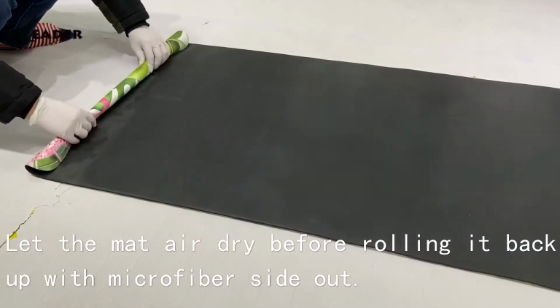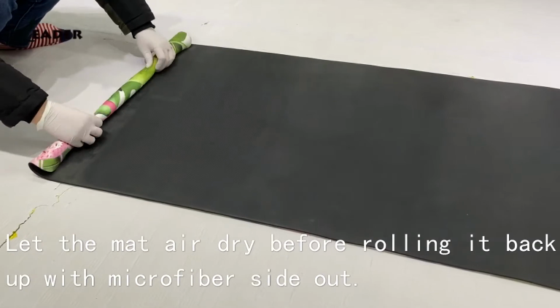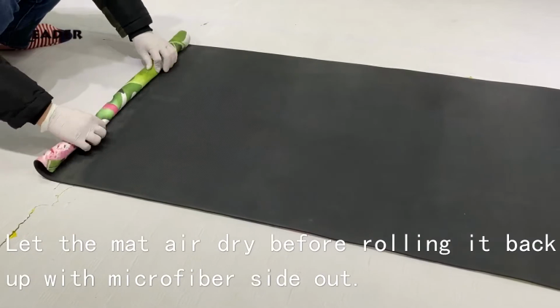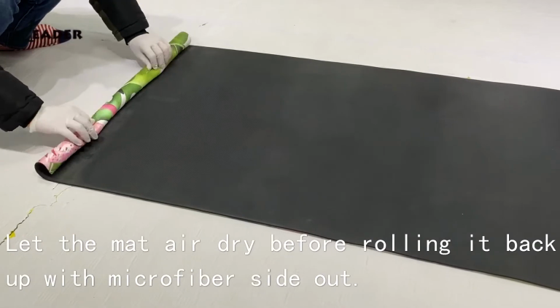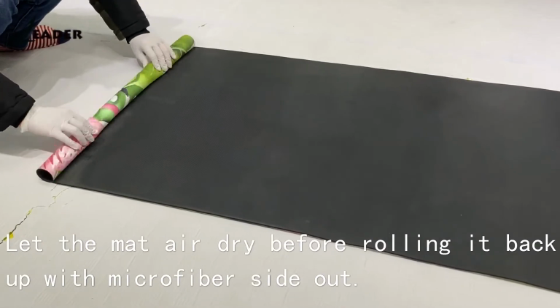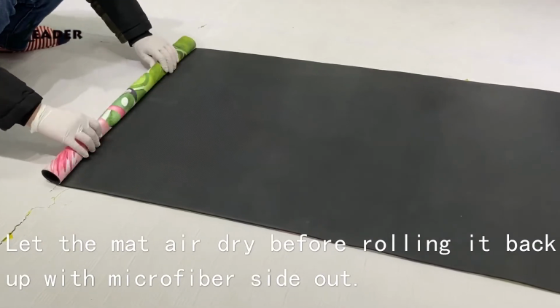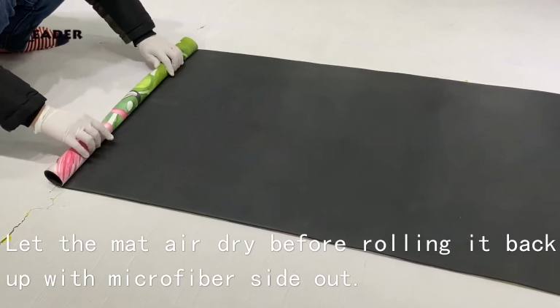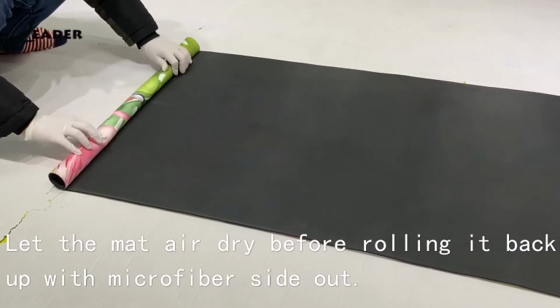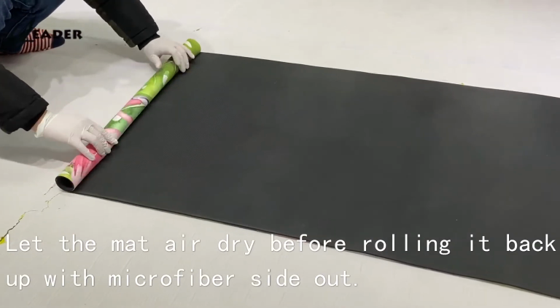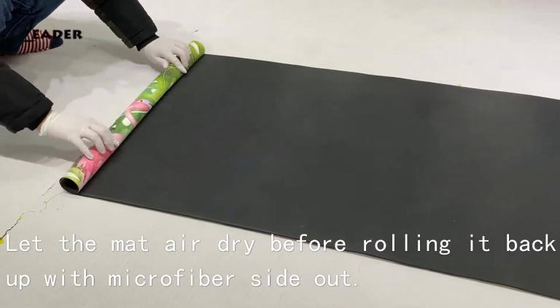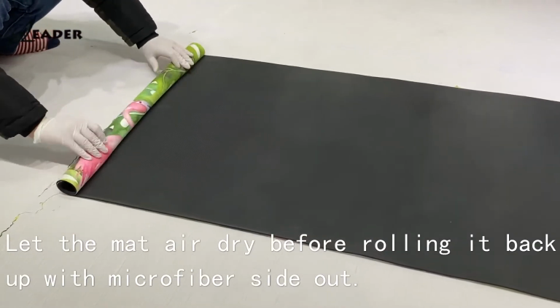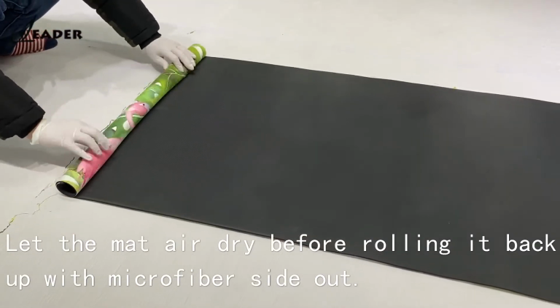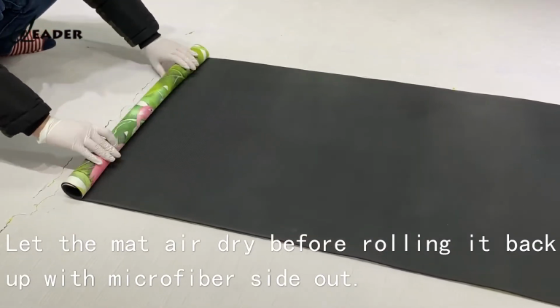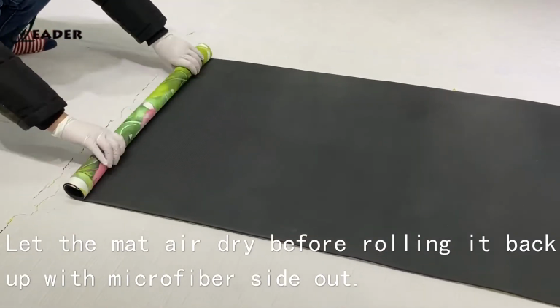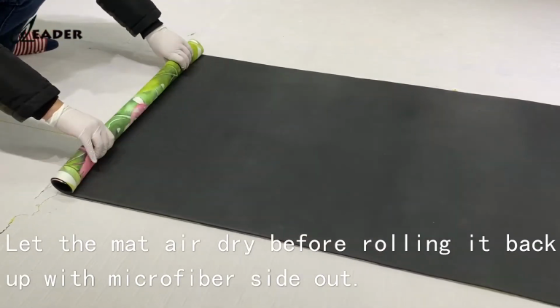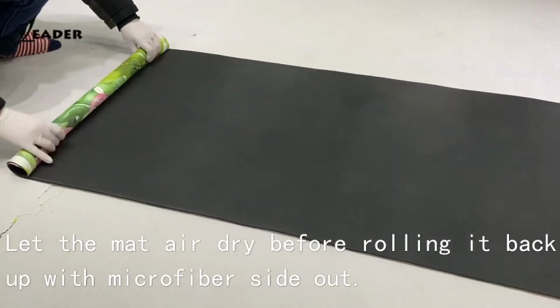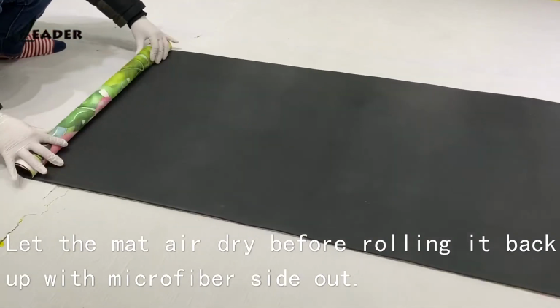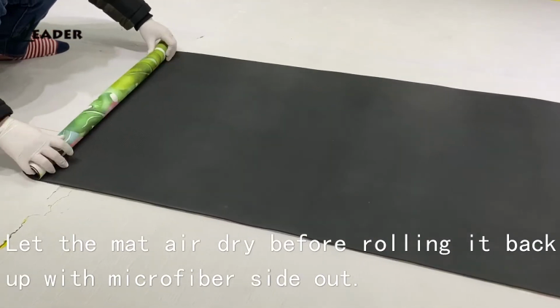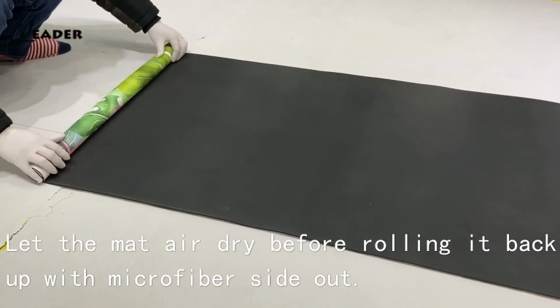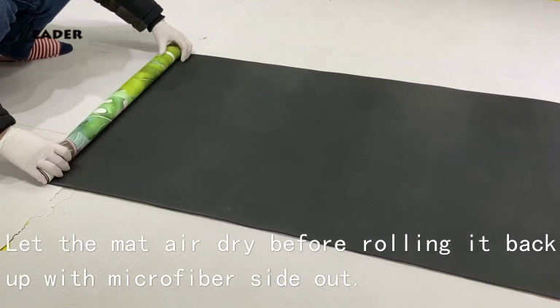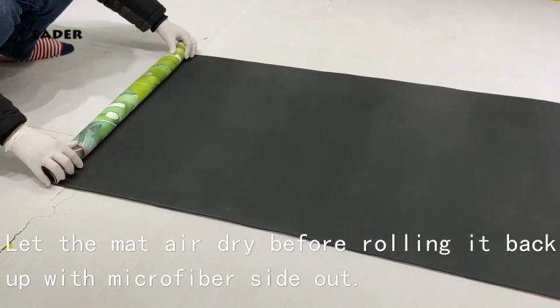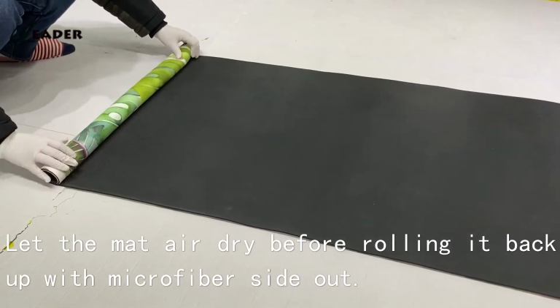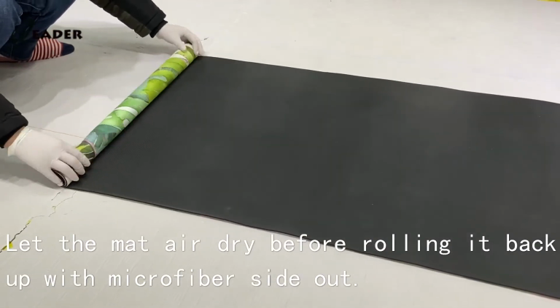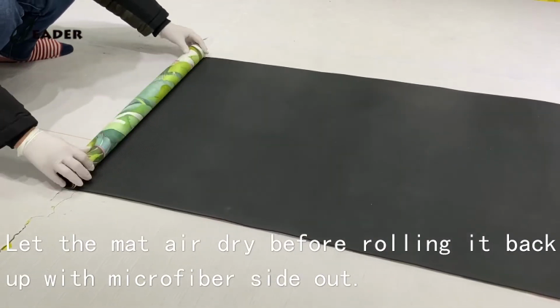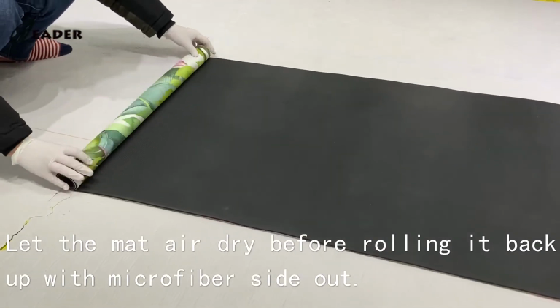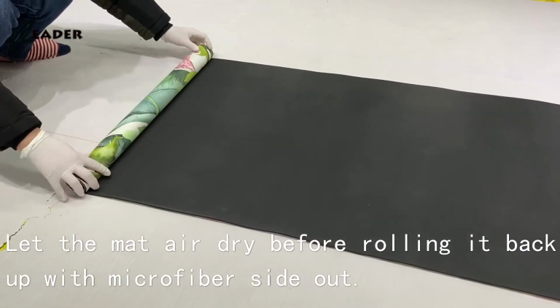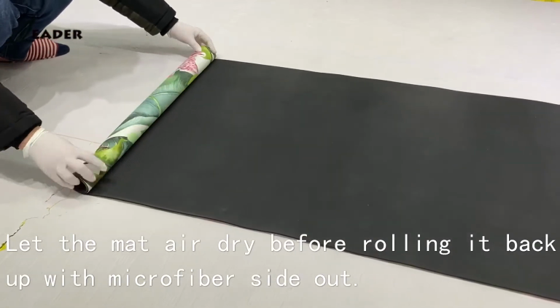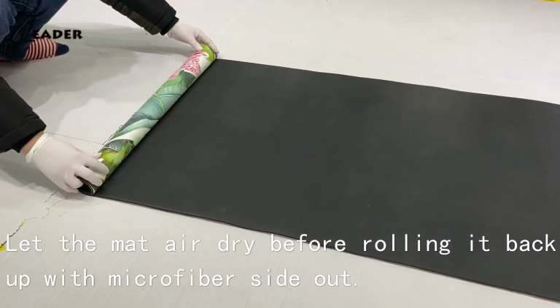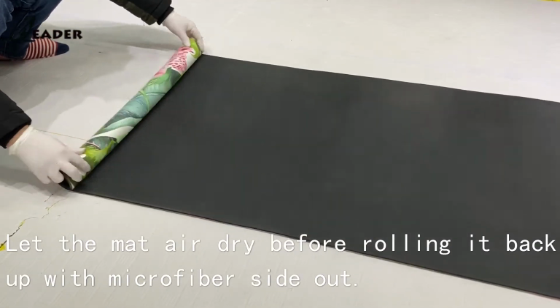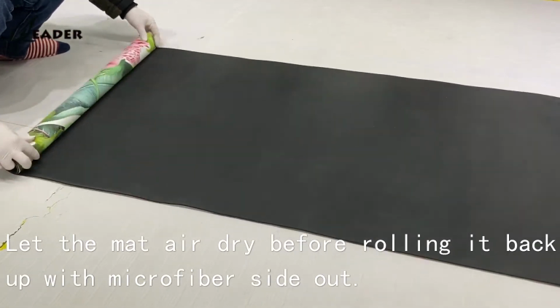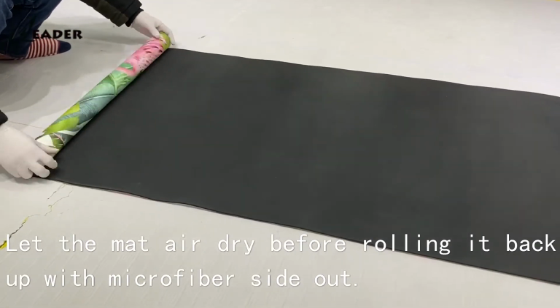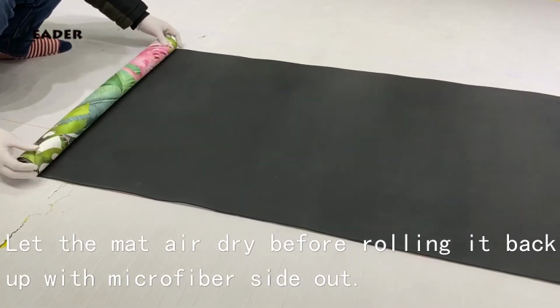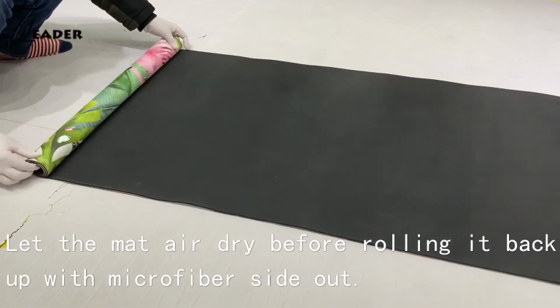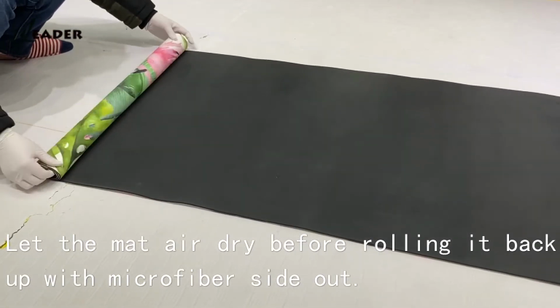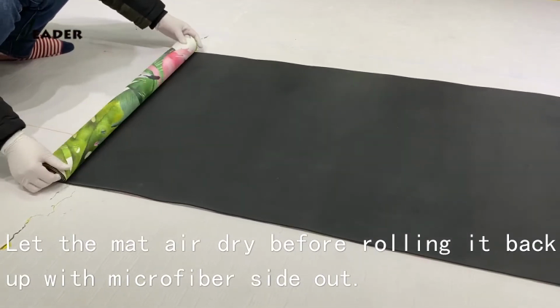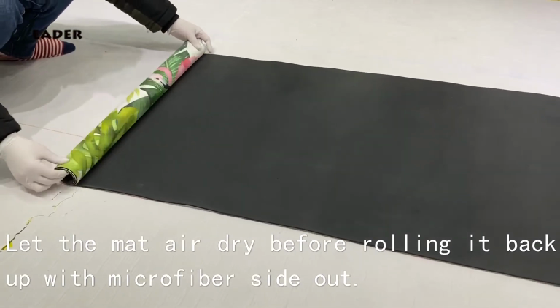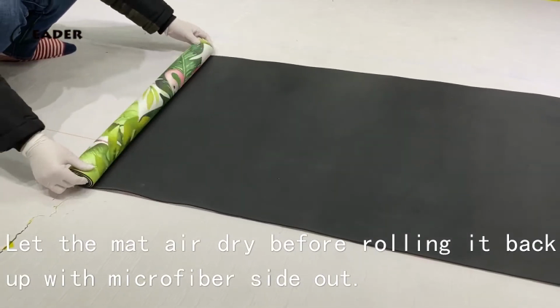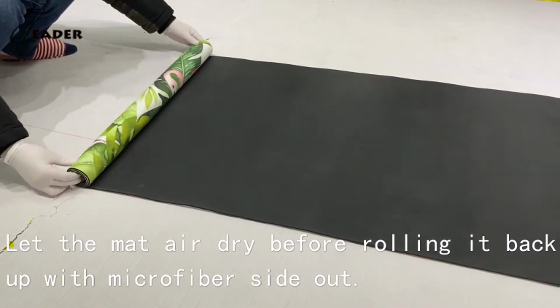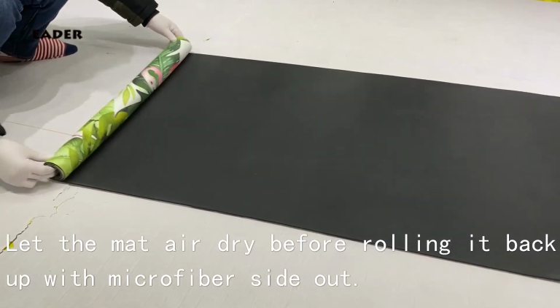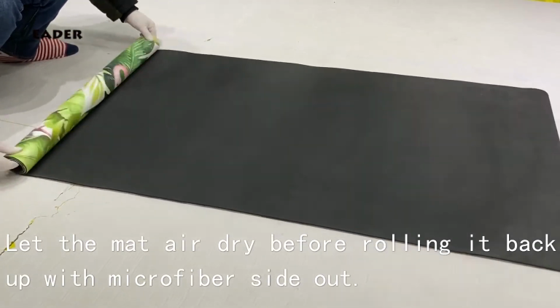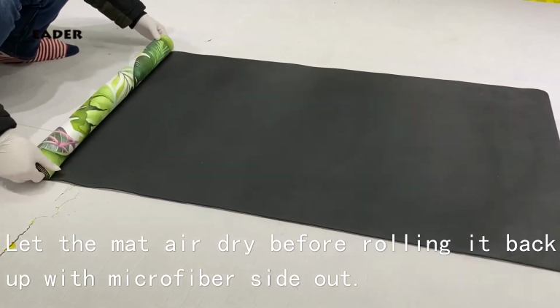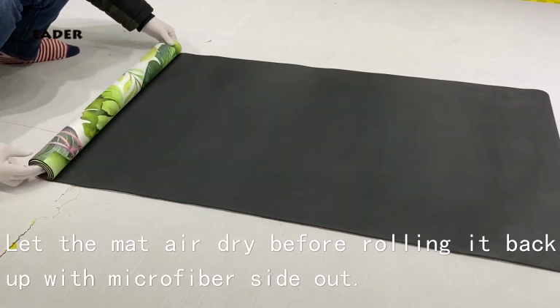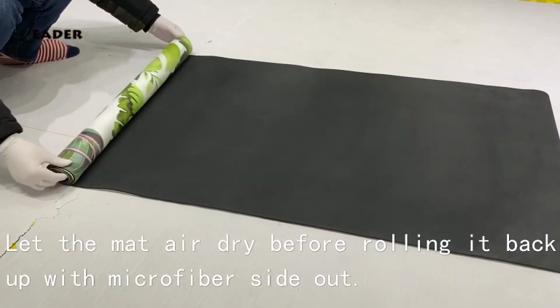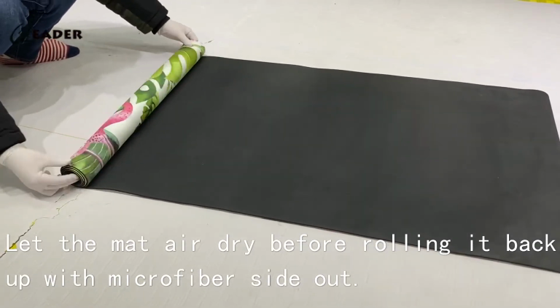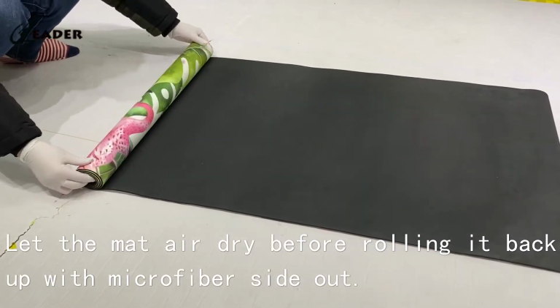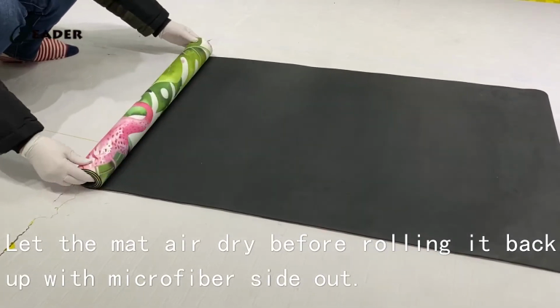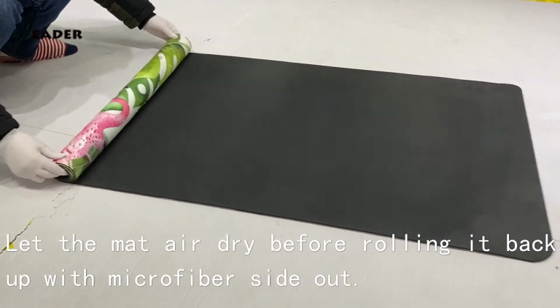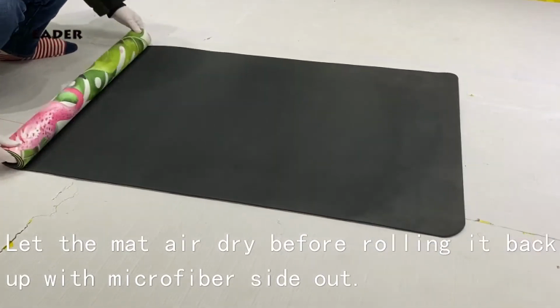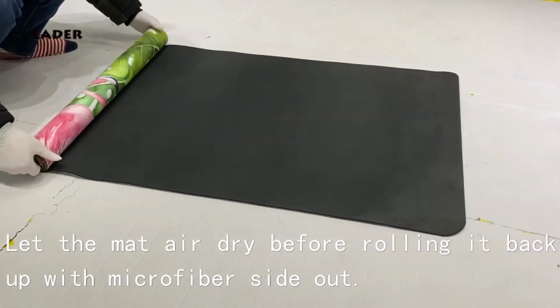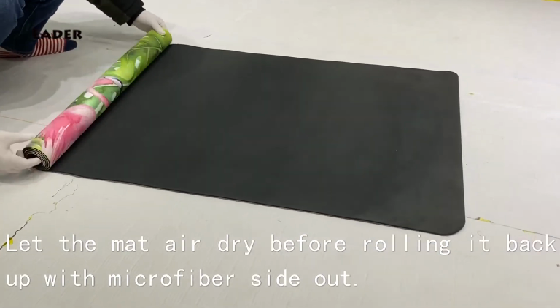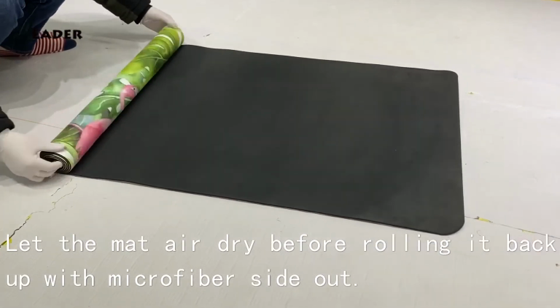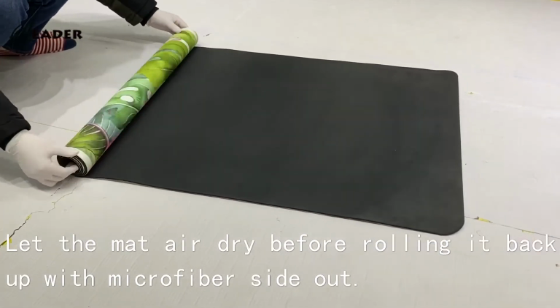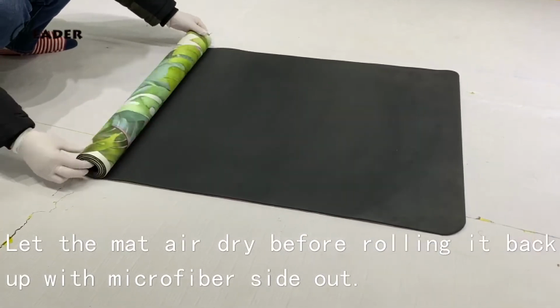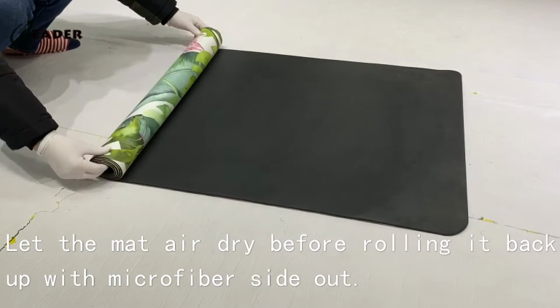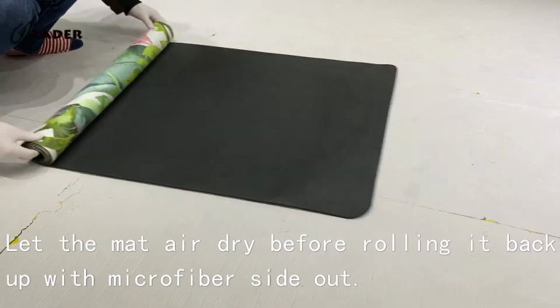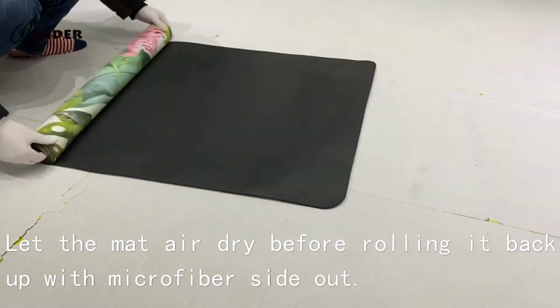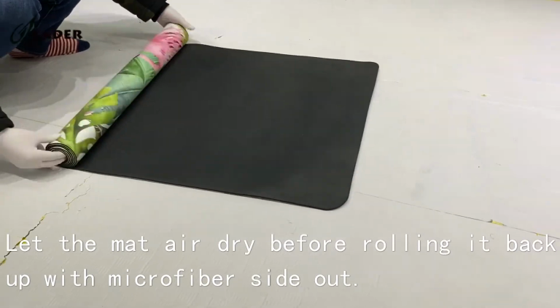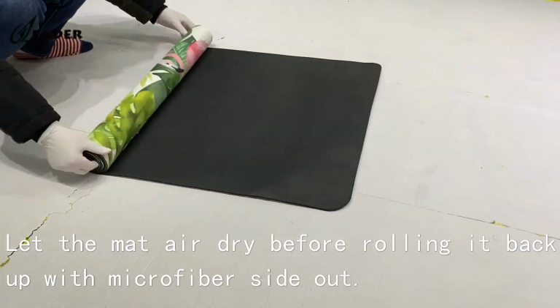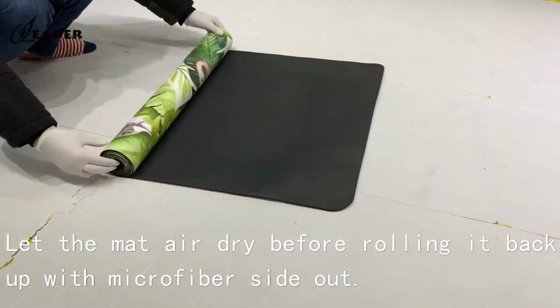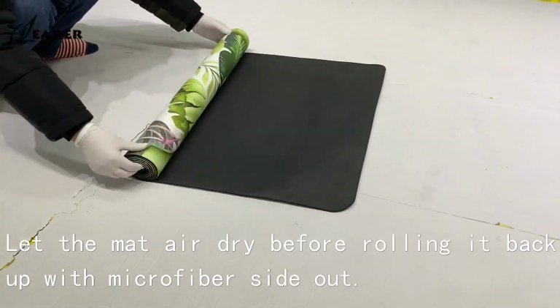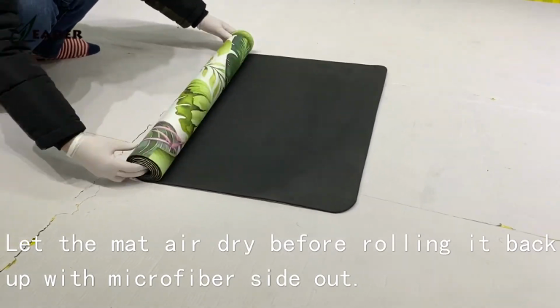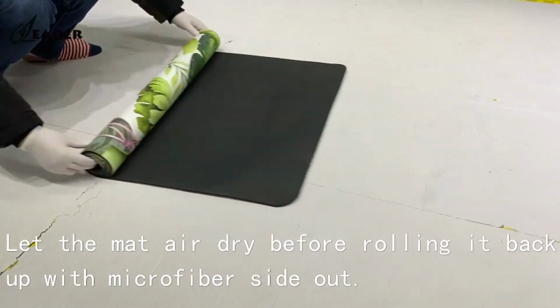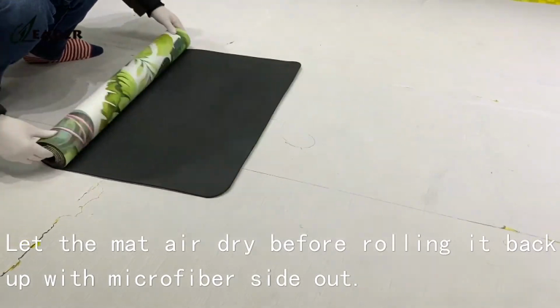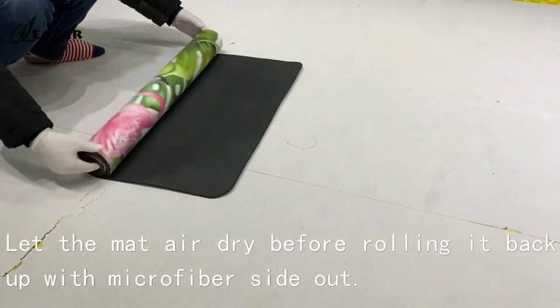Then let the mat air dry. And last, roll it back up with the microfiber side out.